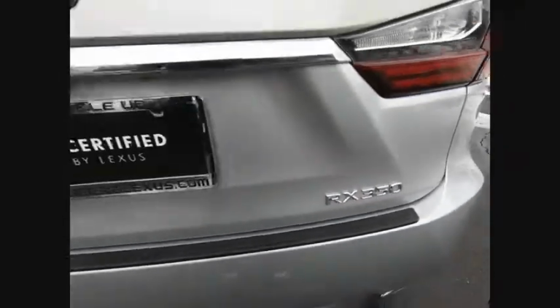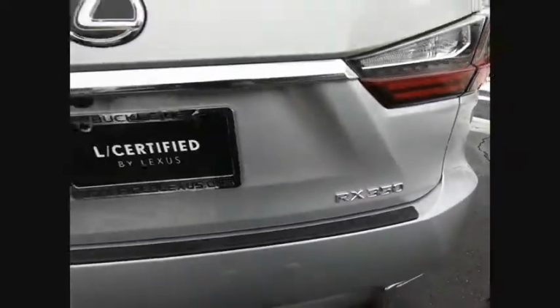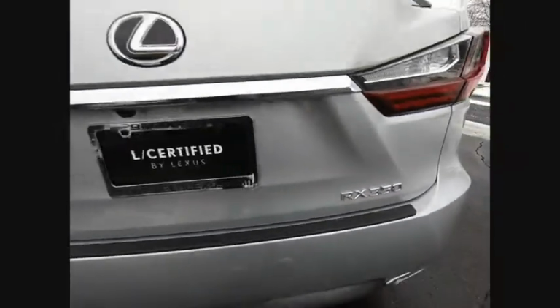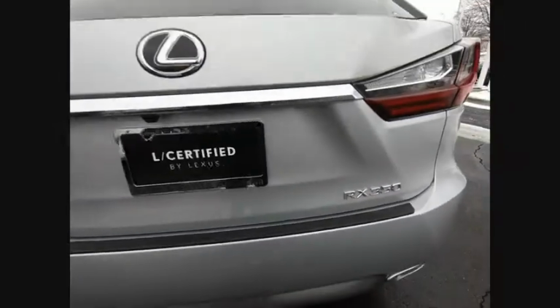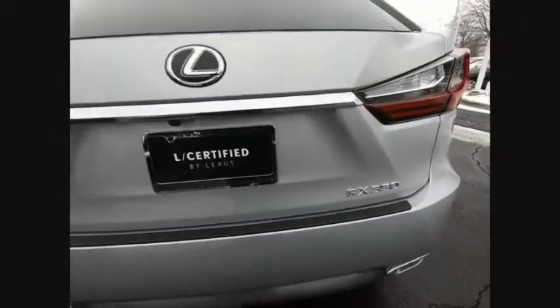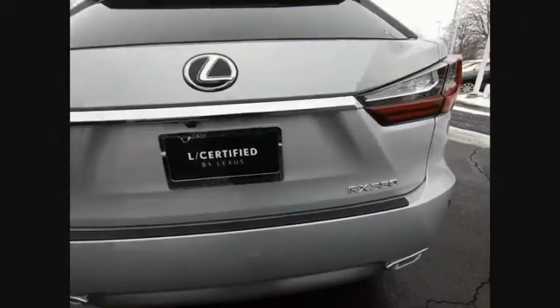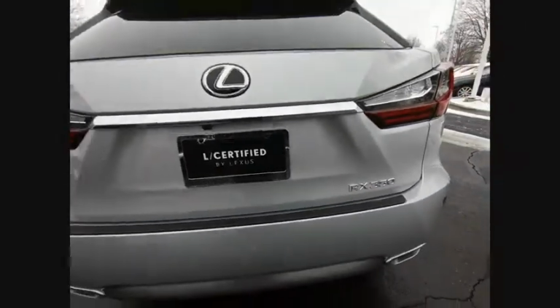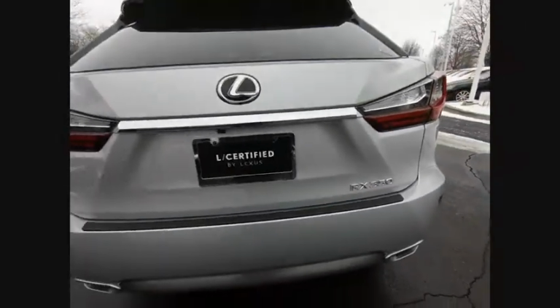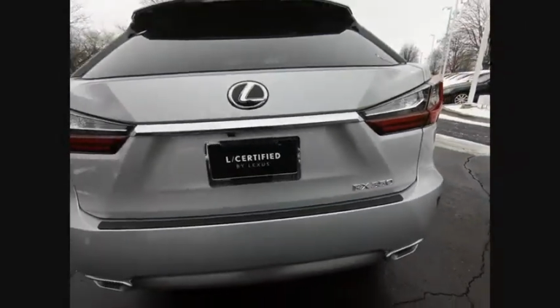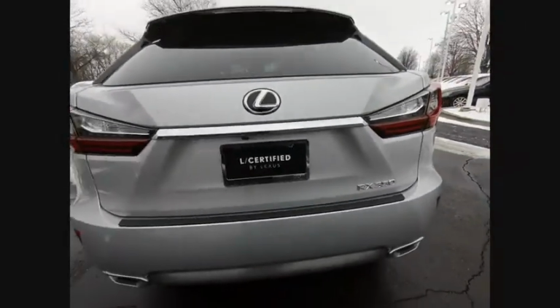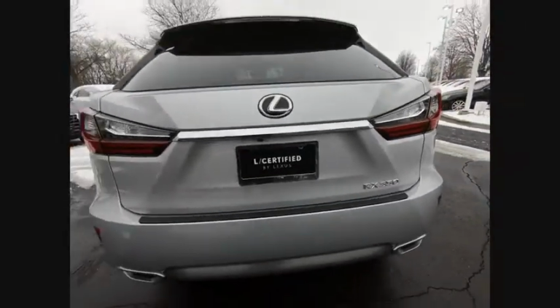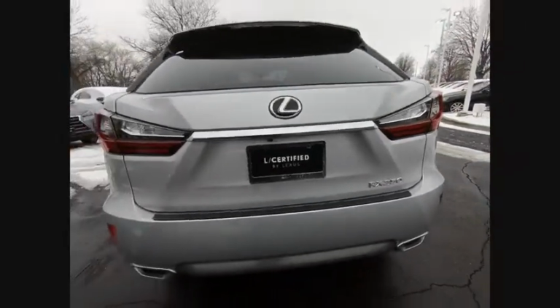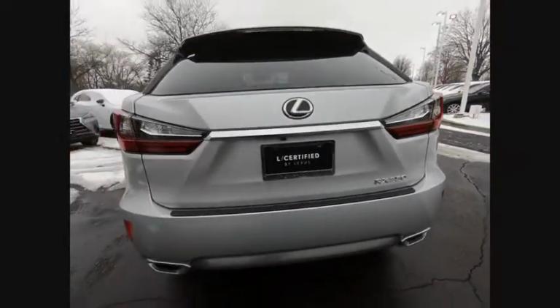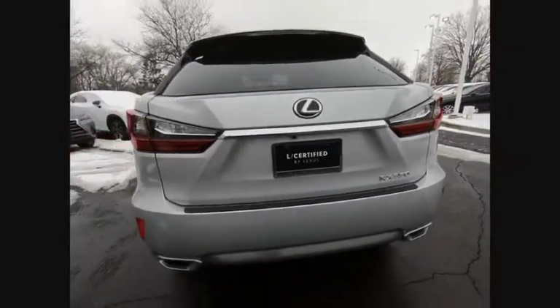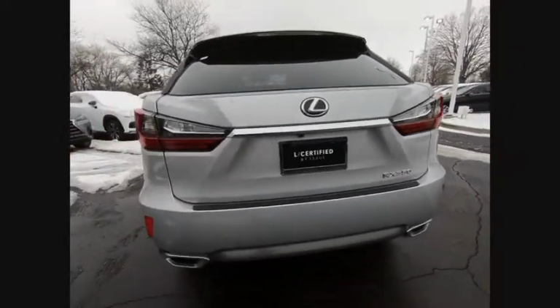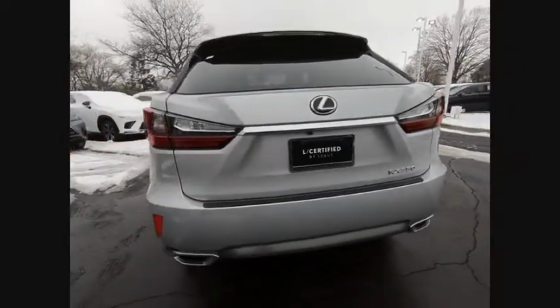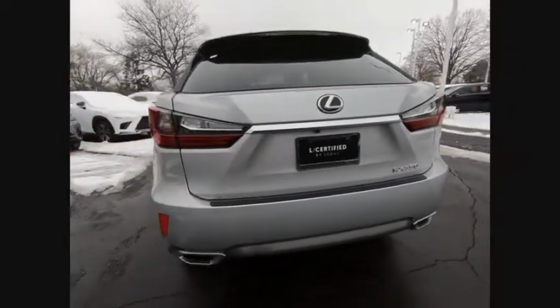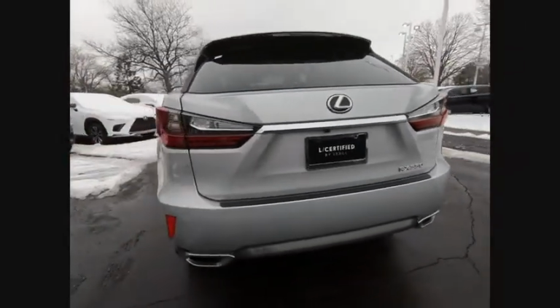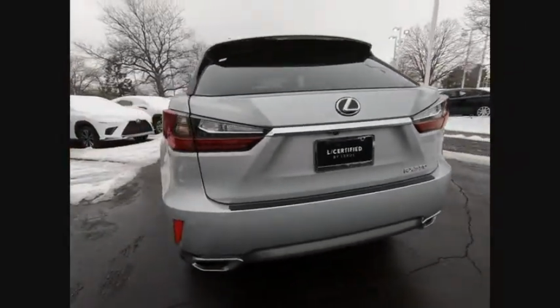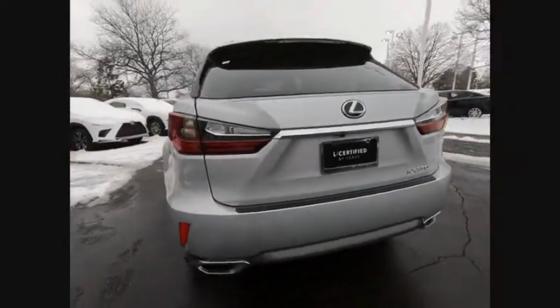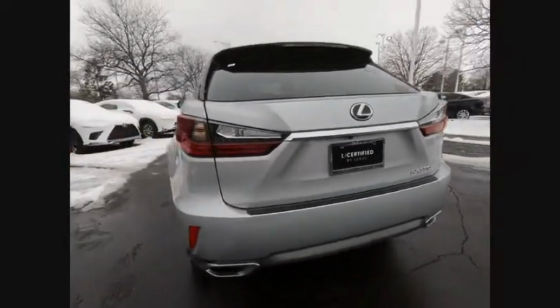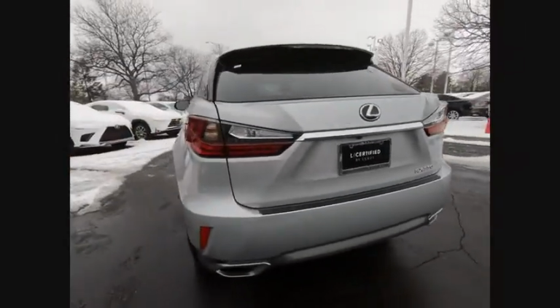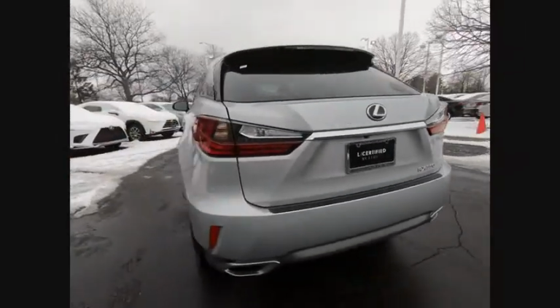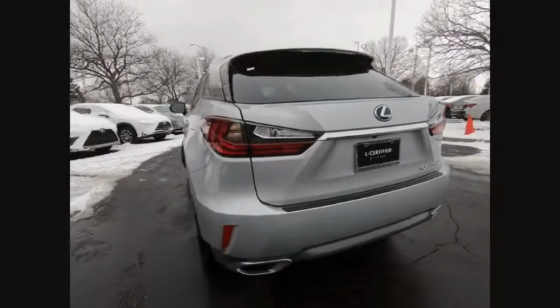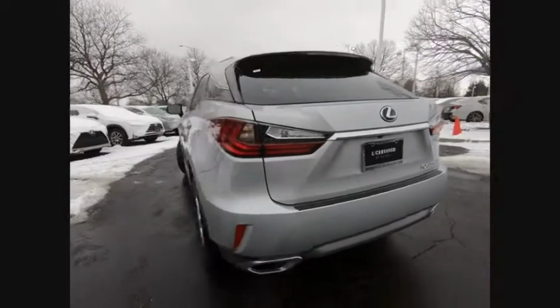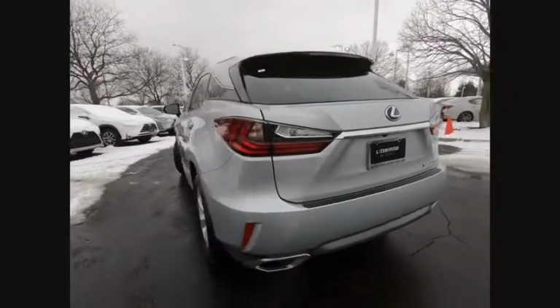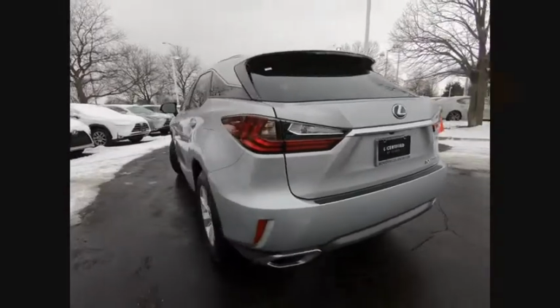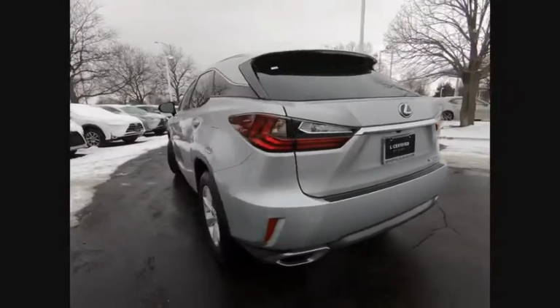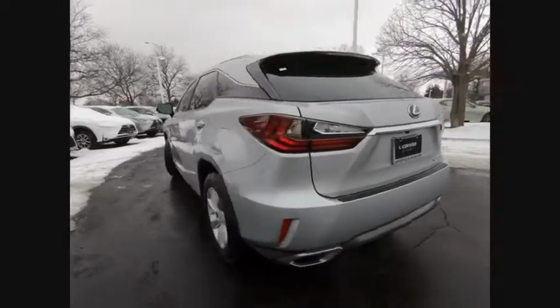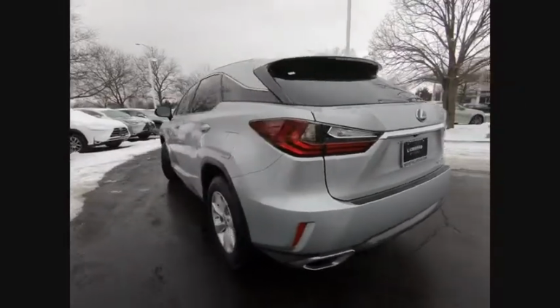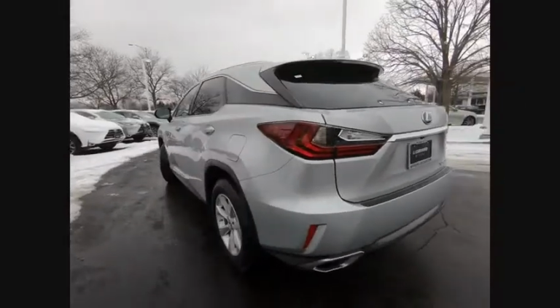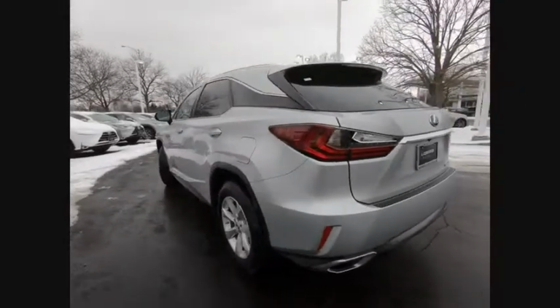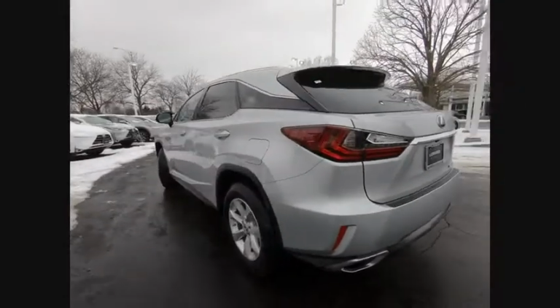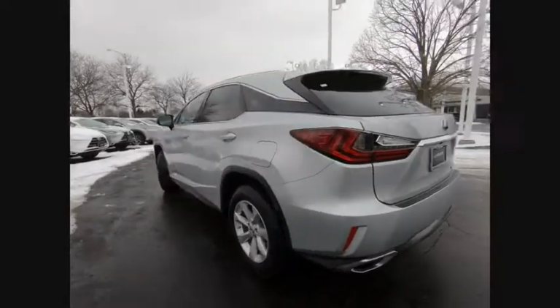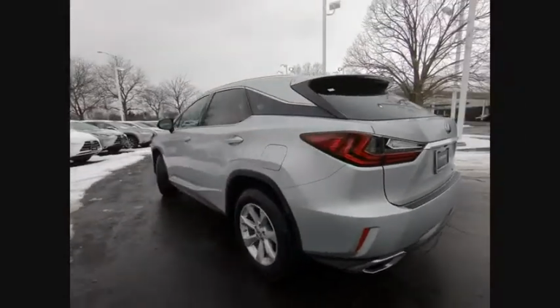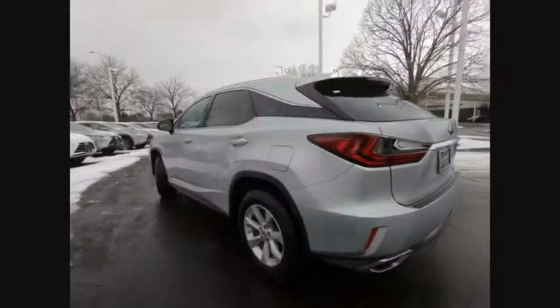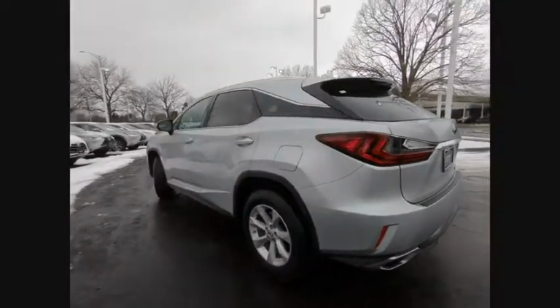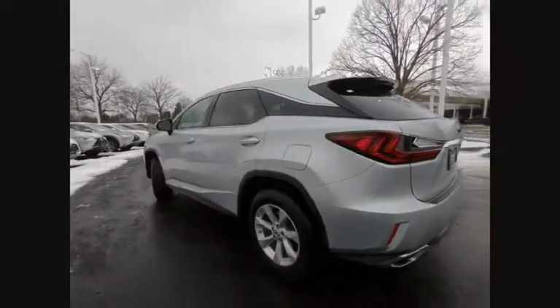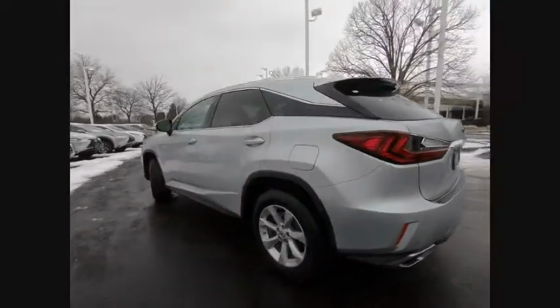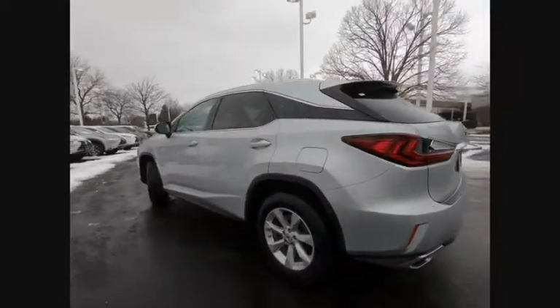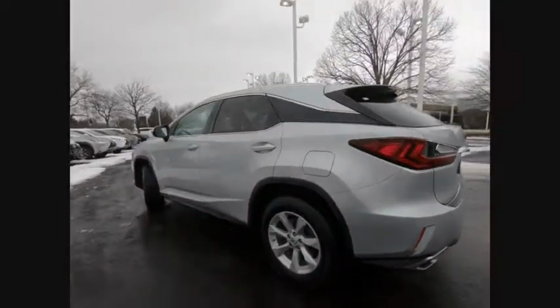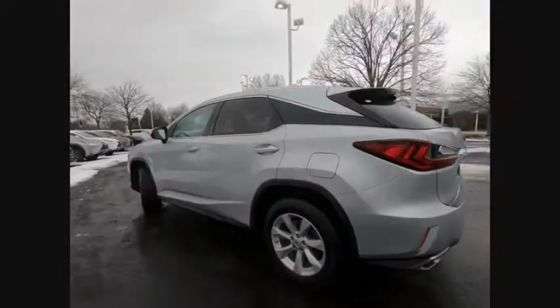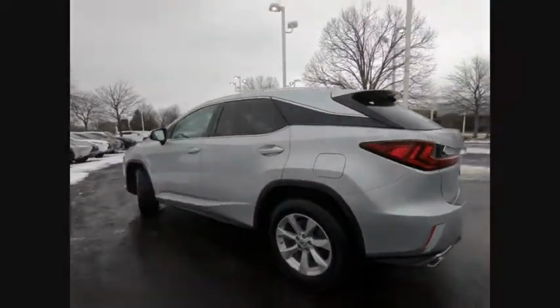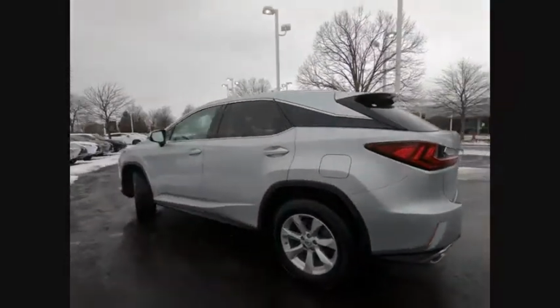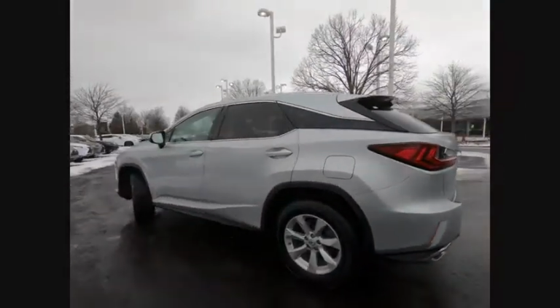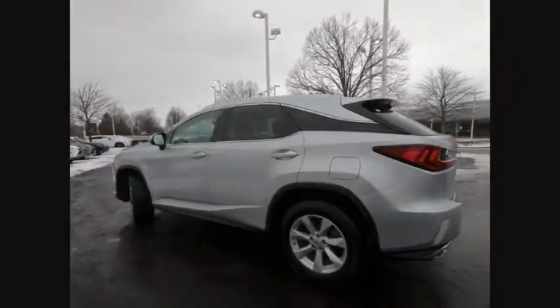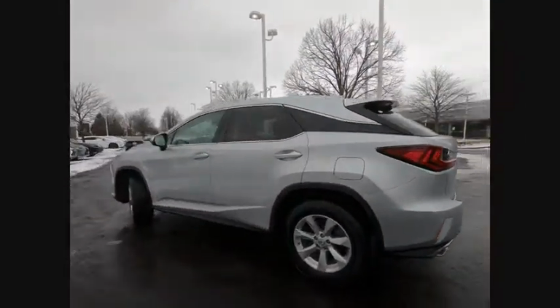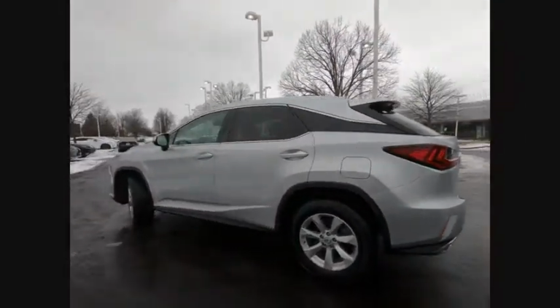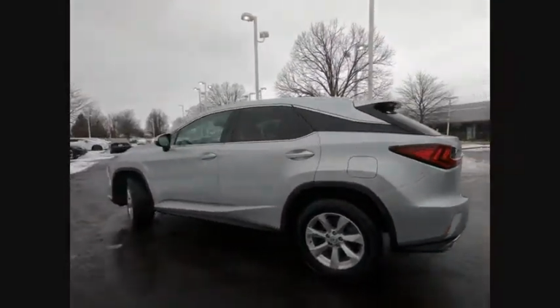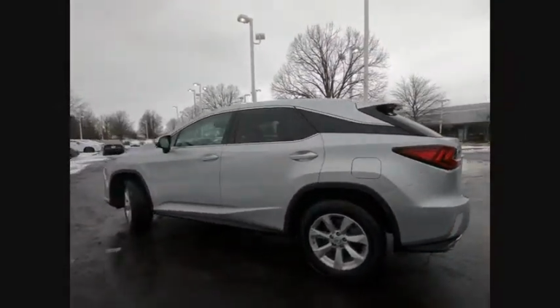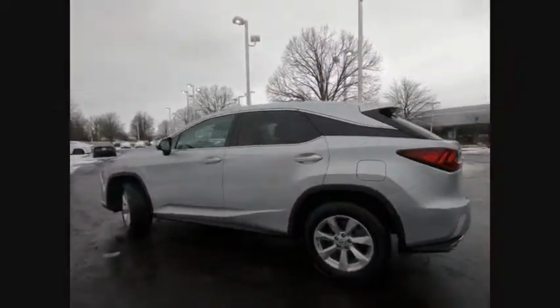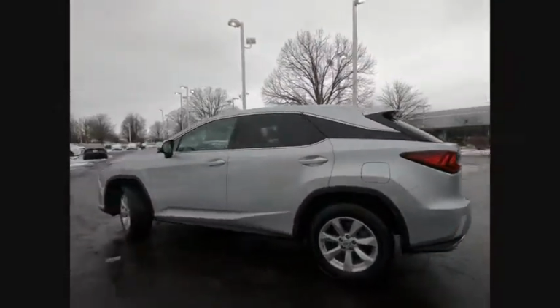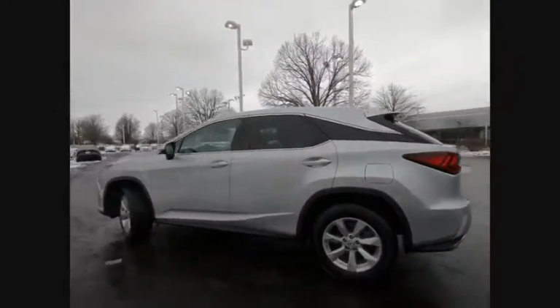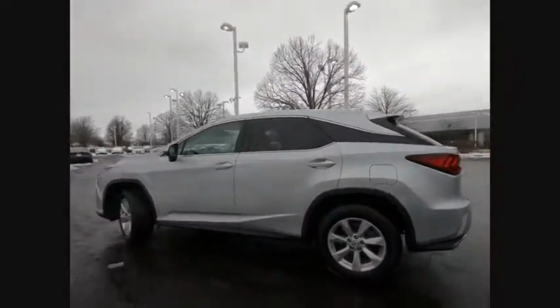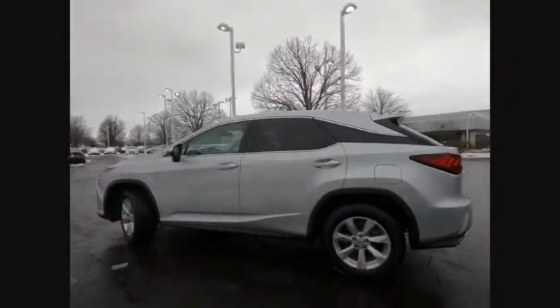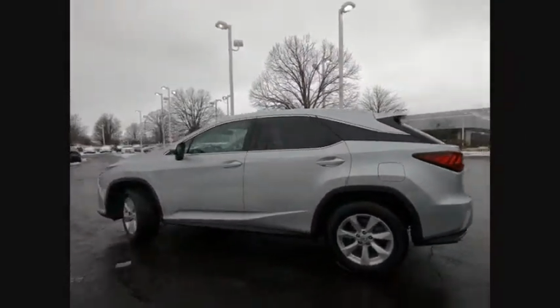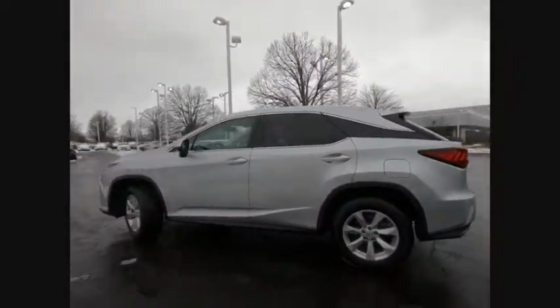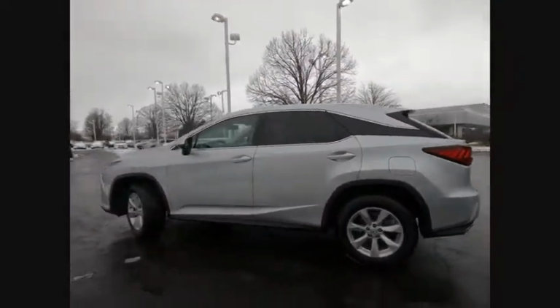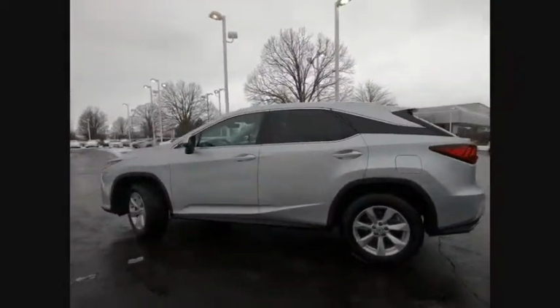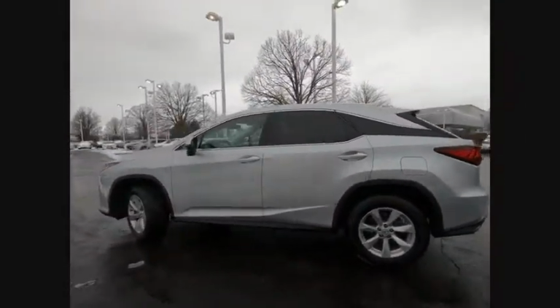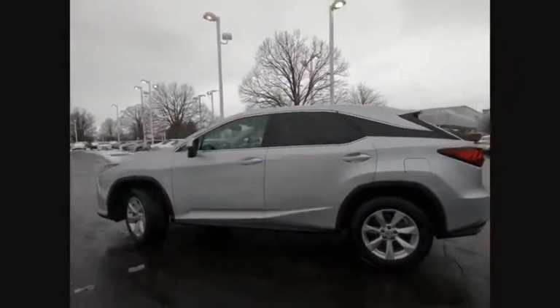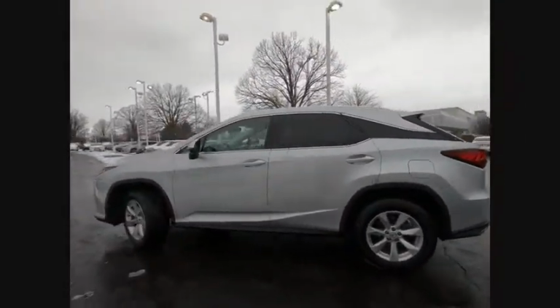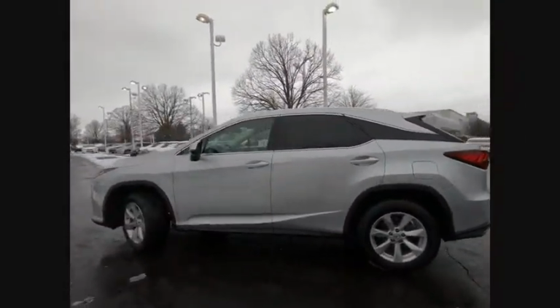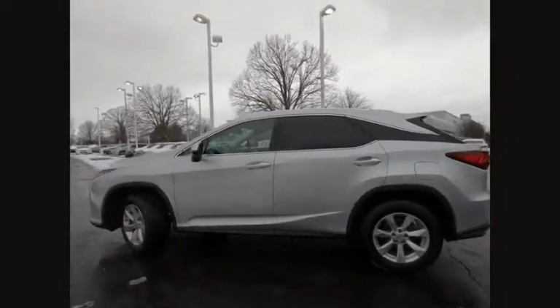And is priced below $40,000. This vehicle has less than 20,000 miles. Here are some of this vehicle's great options.